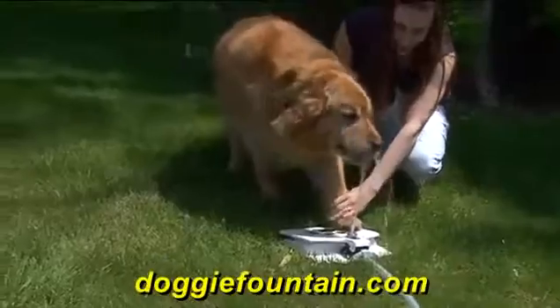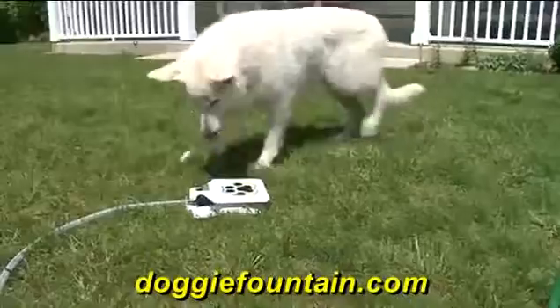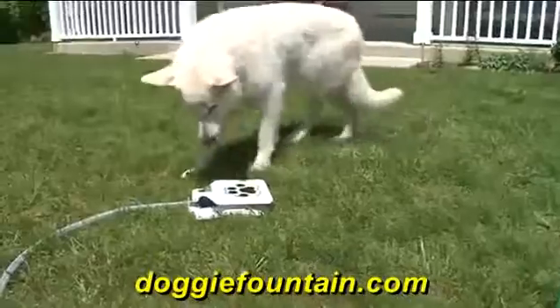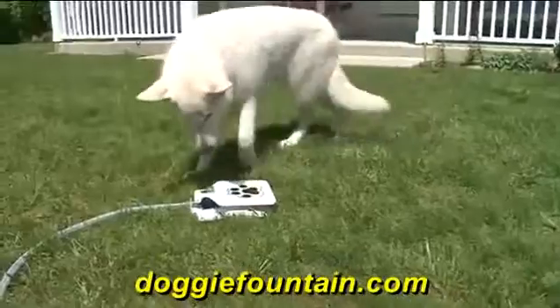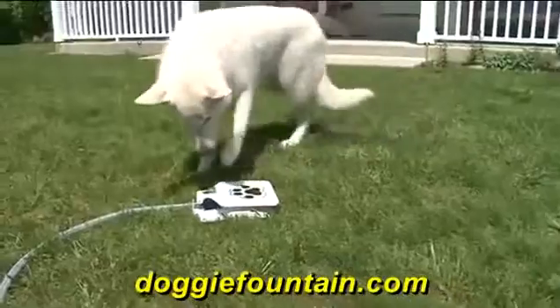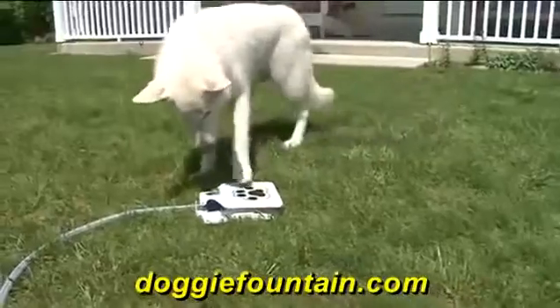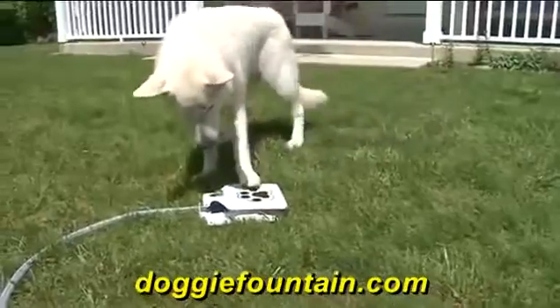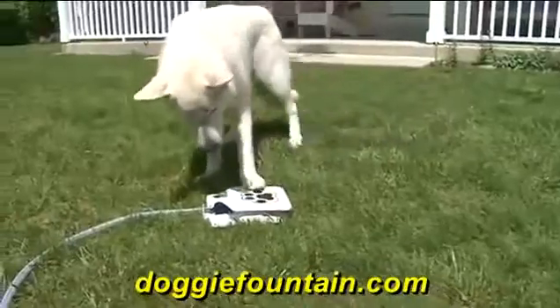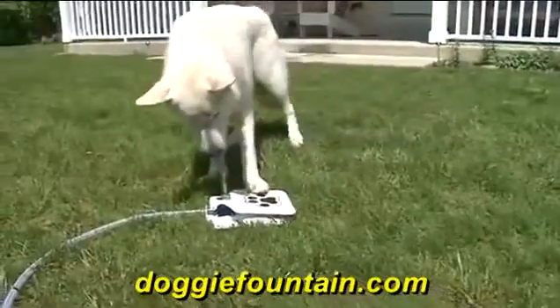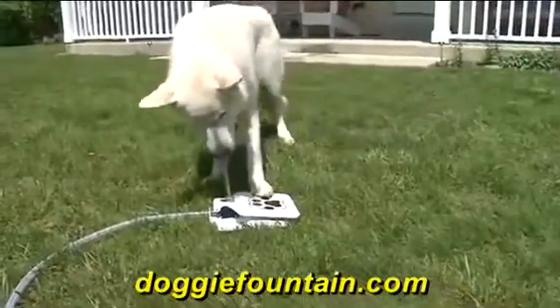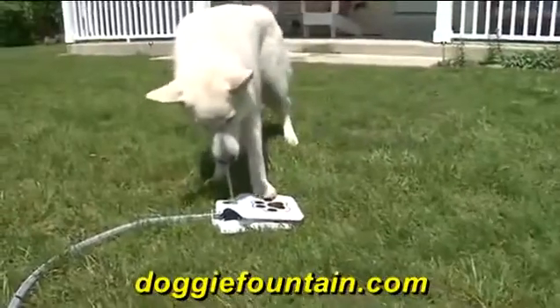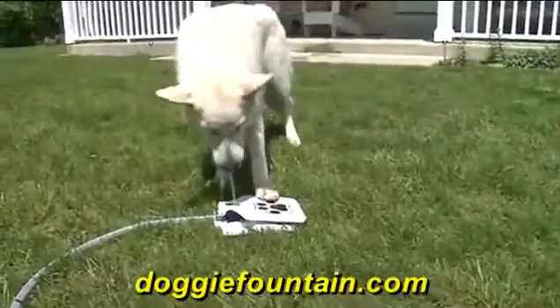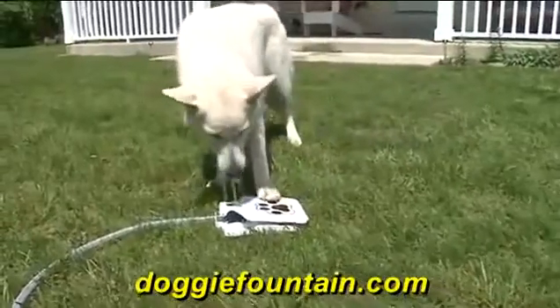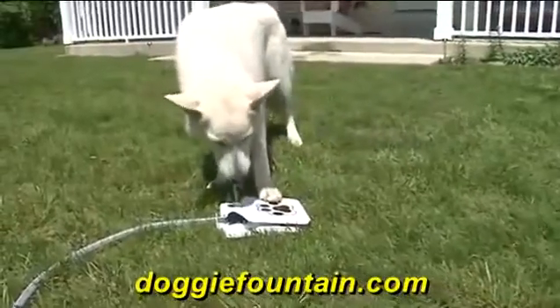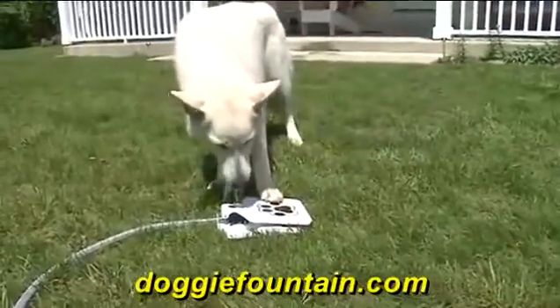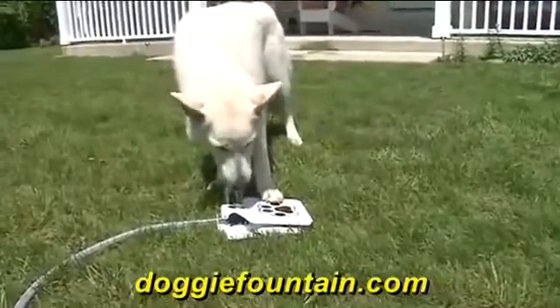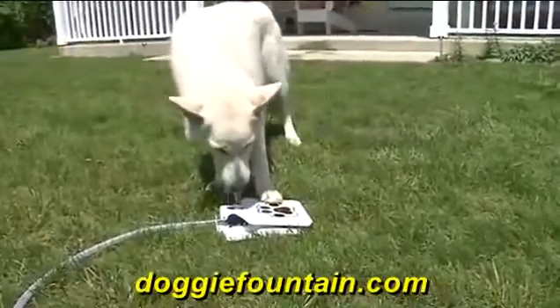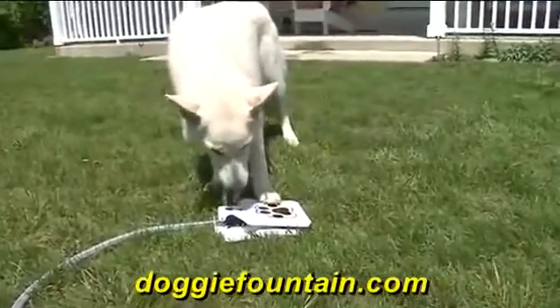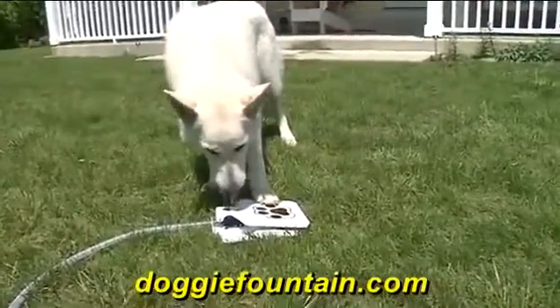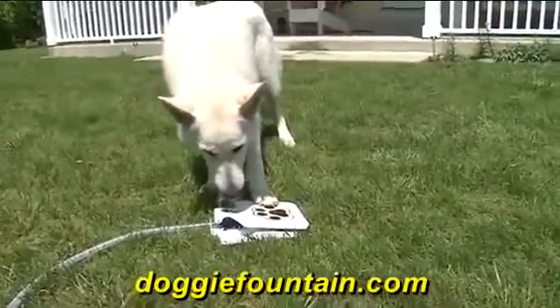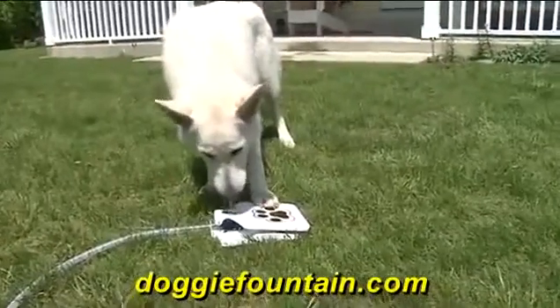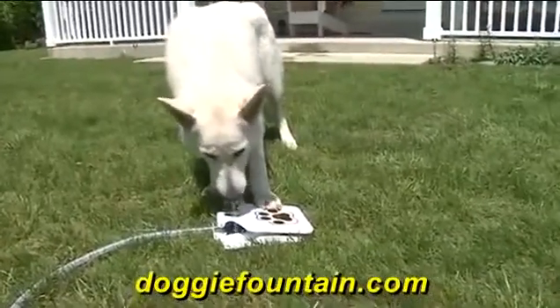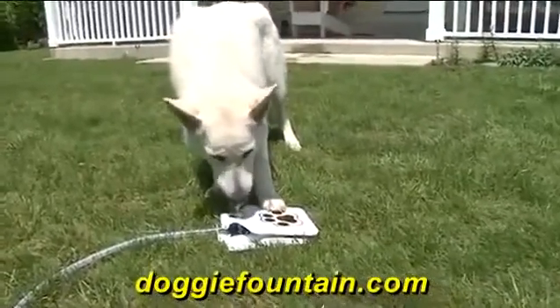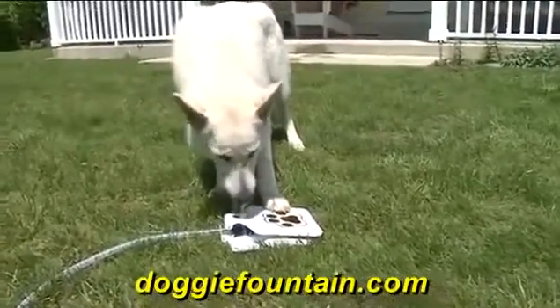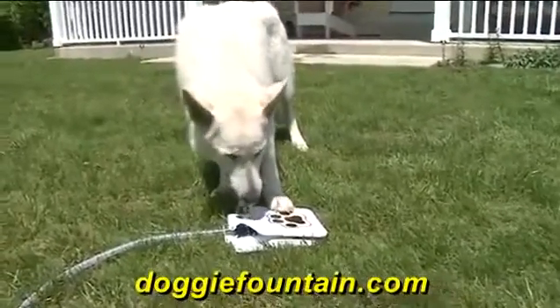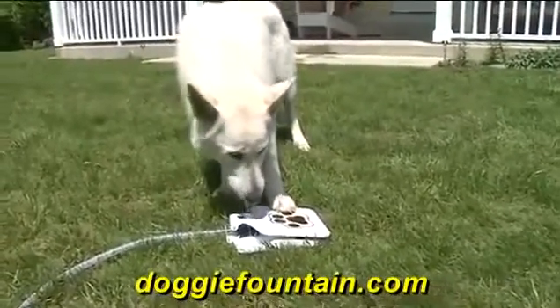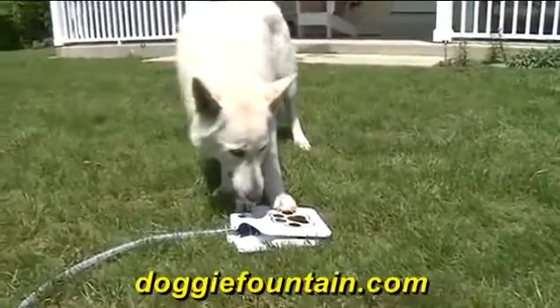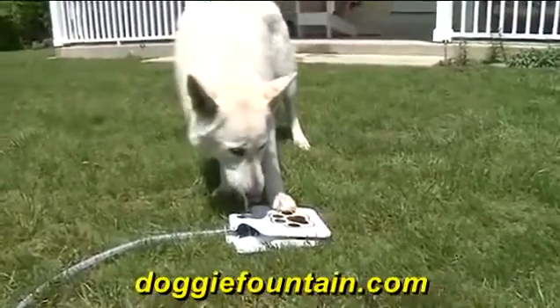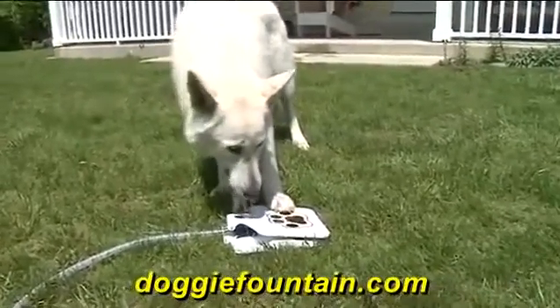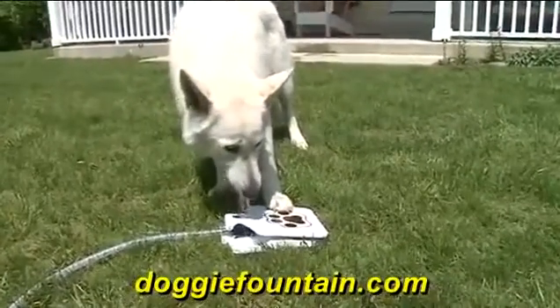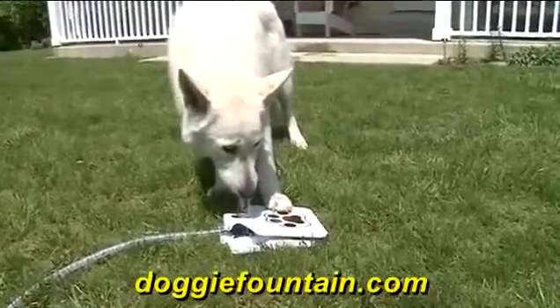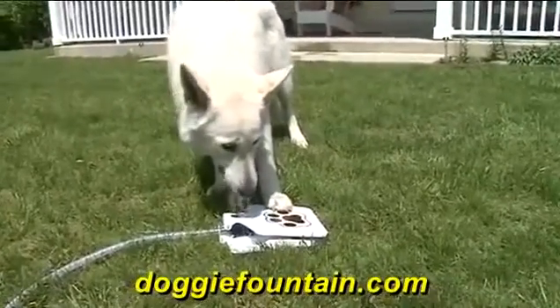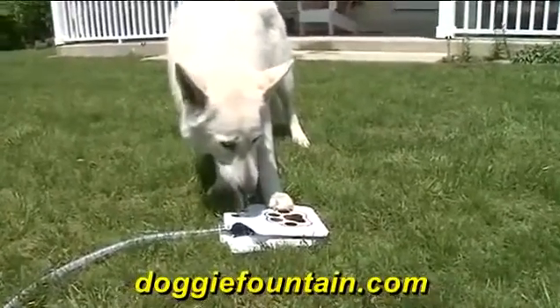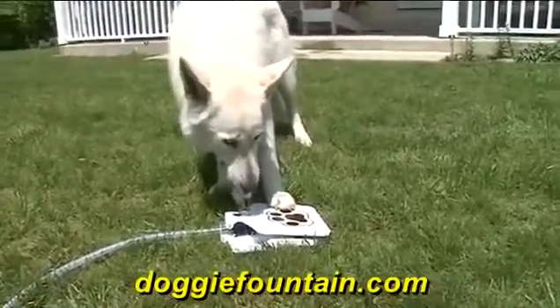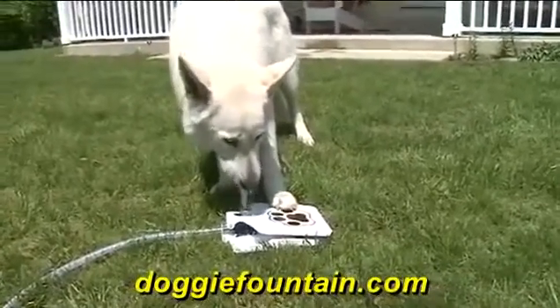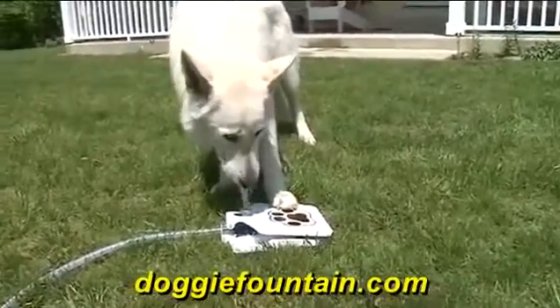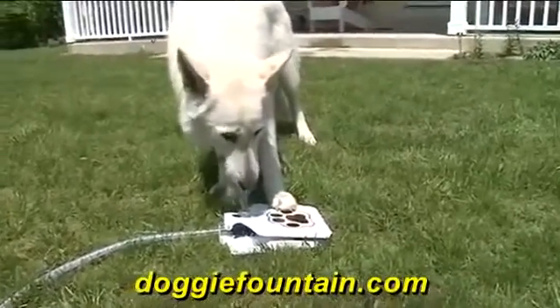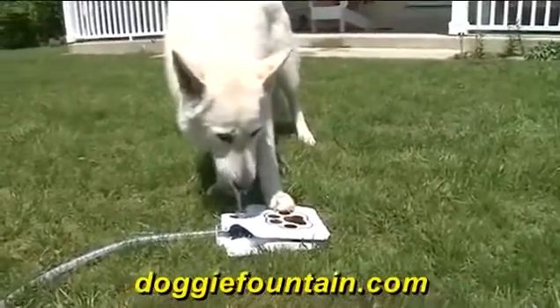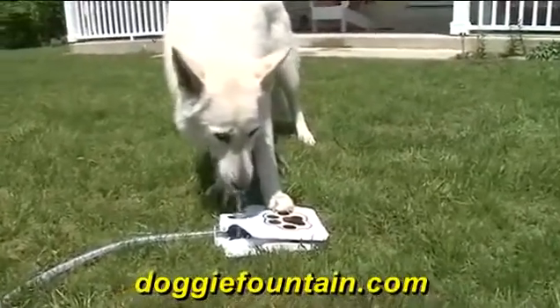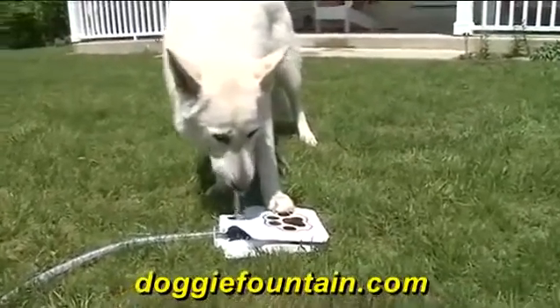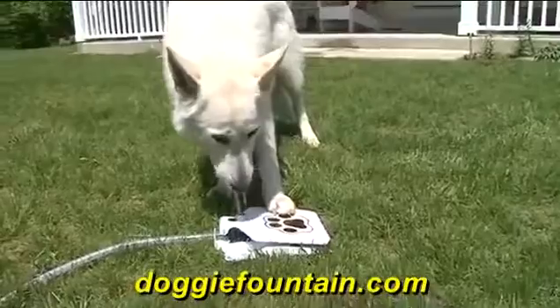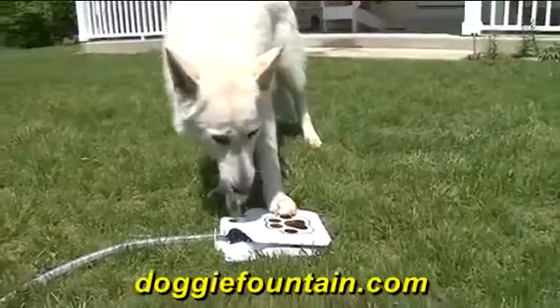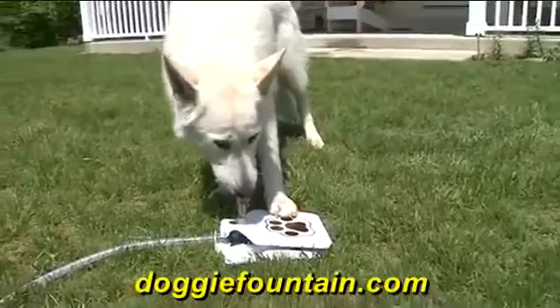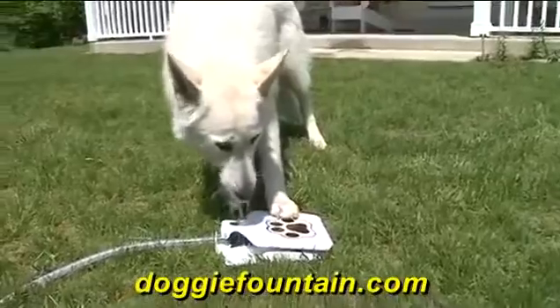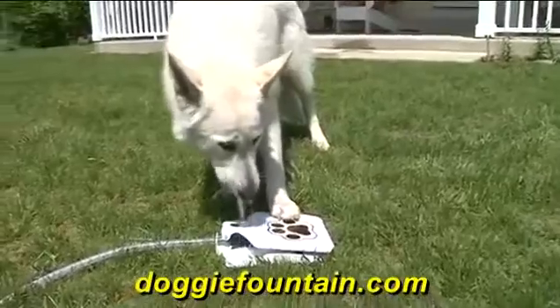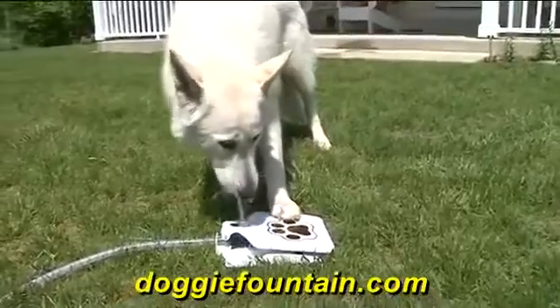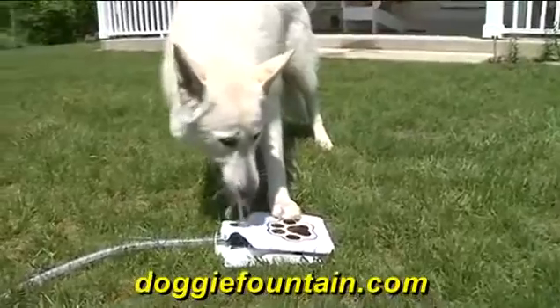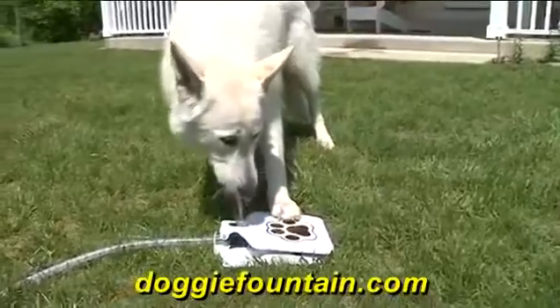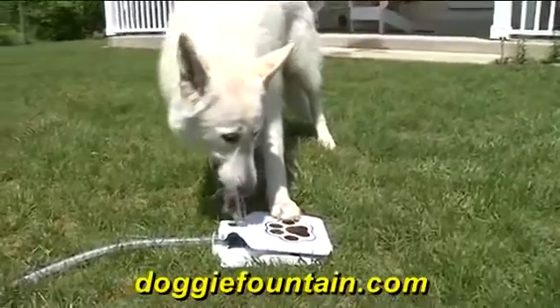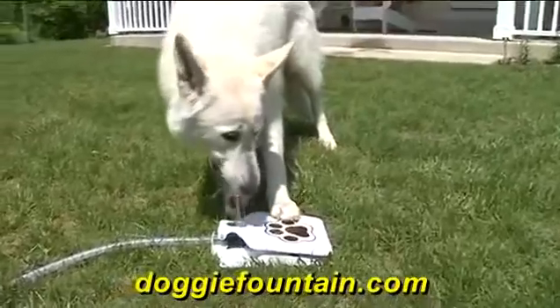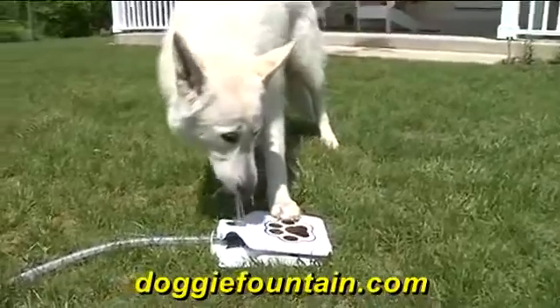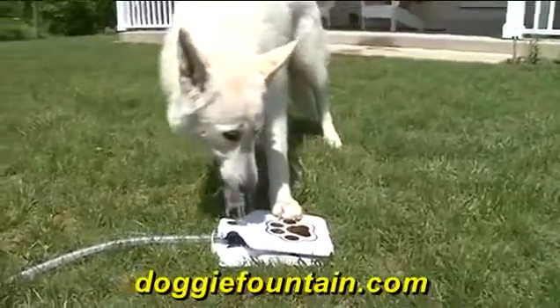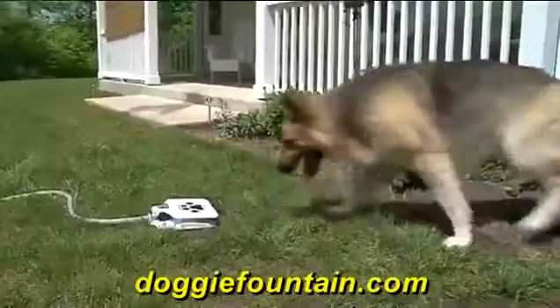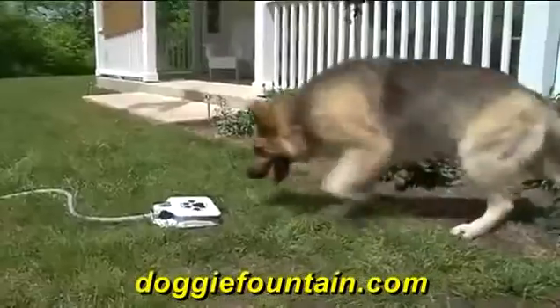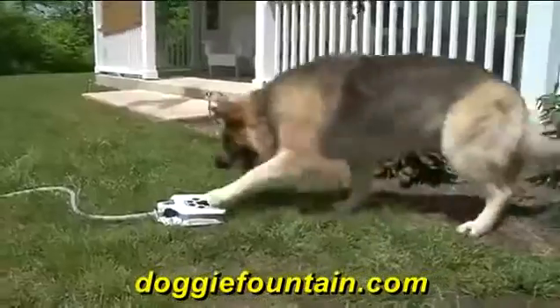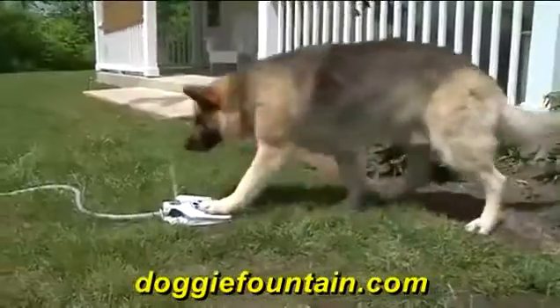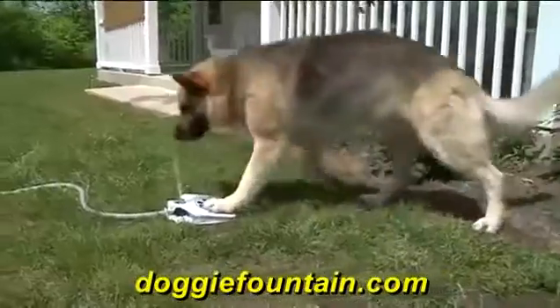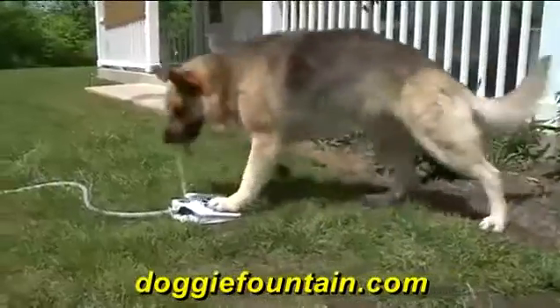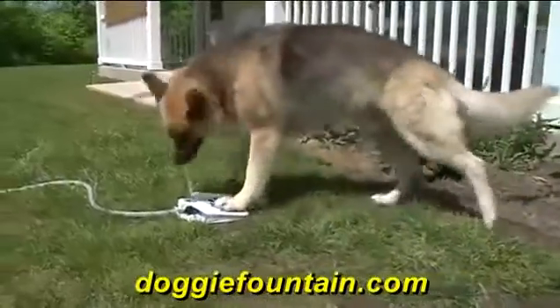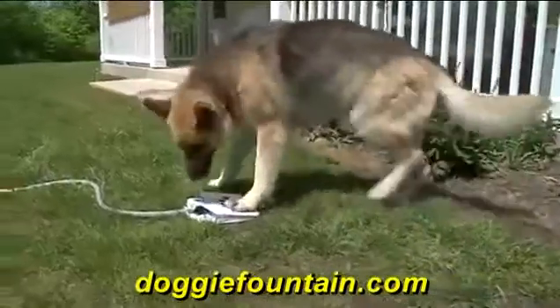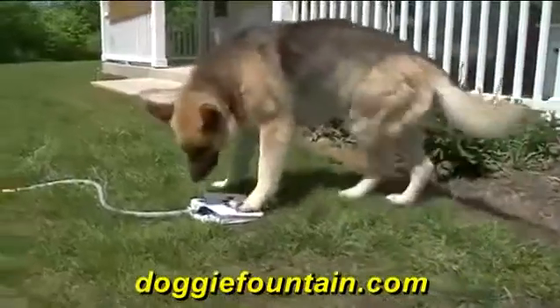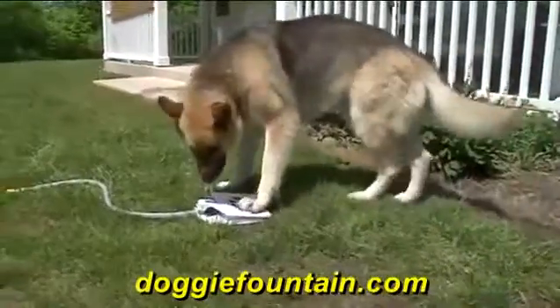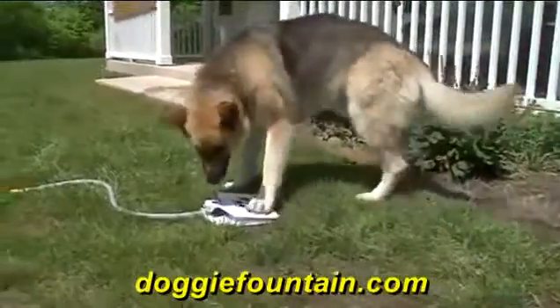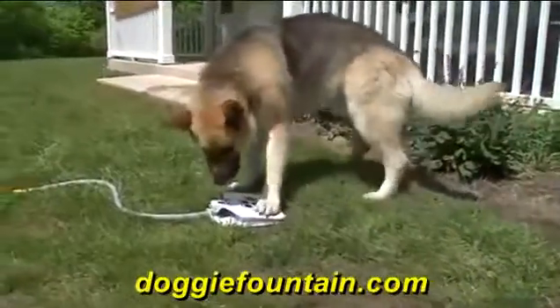No cords, no batteries — all you need is a hose, and you will have the peace of mind knowing that your dog will have fresh, clean drinking water anytime they want.